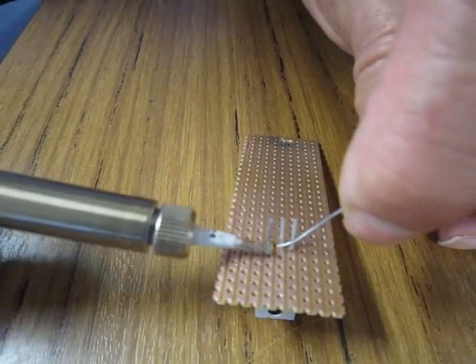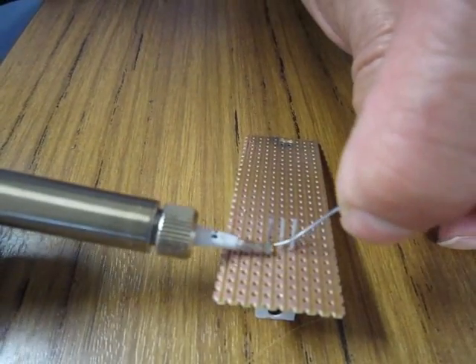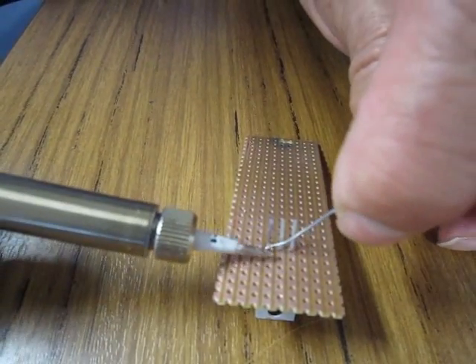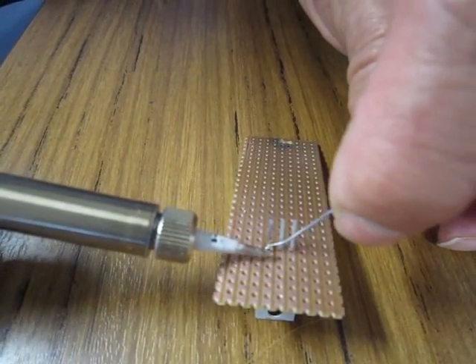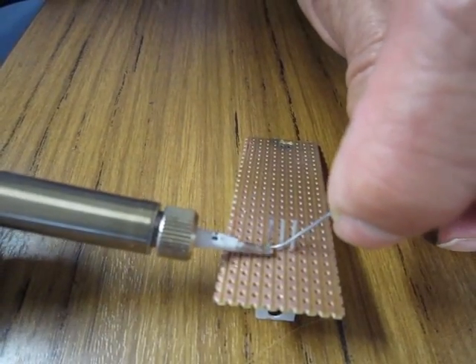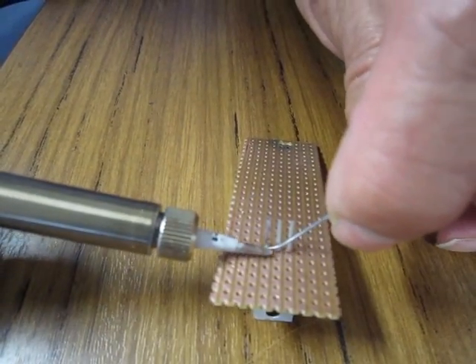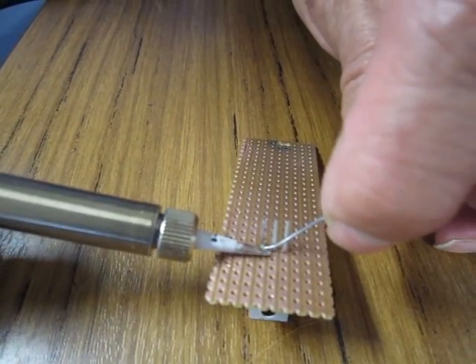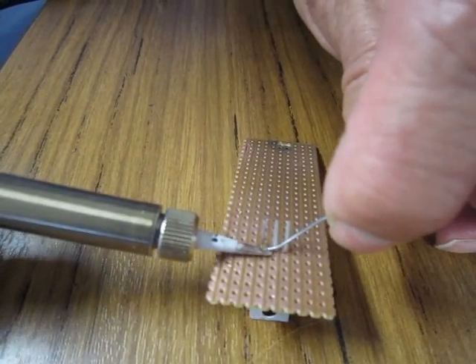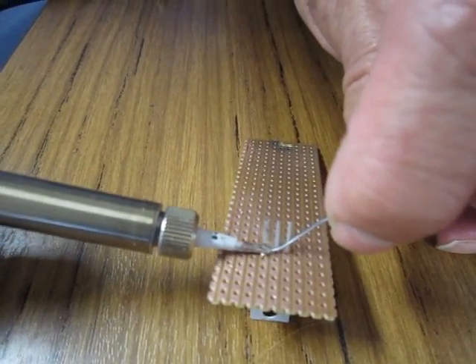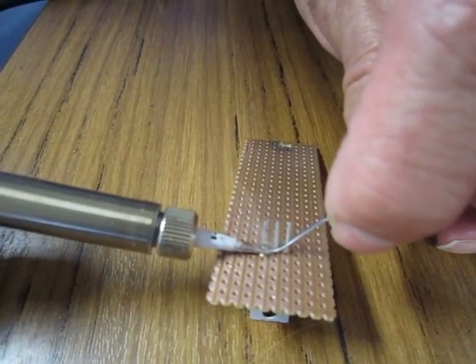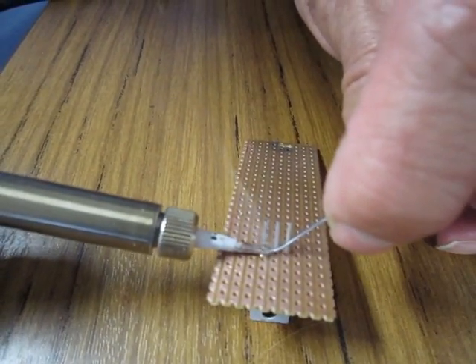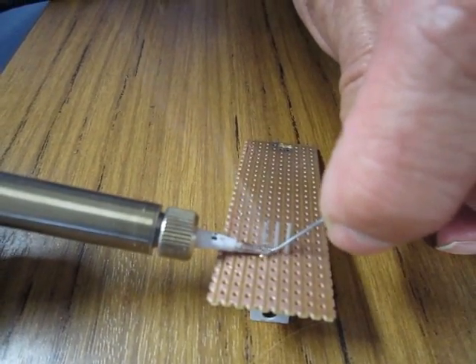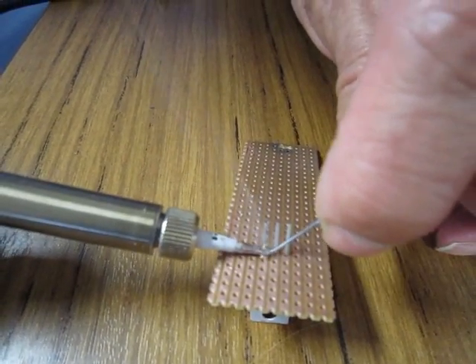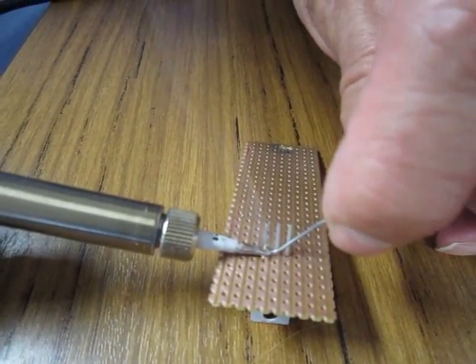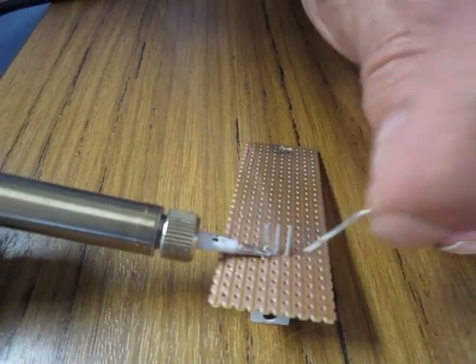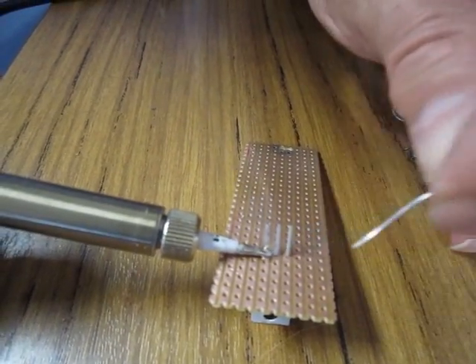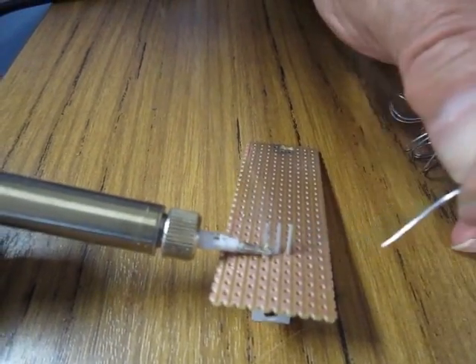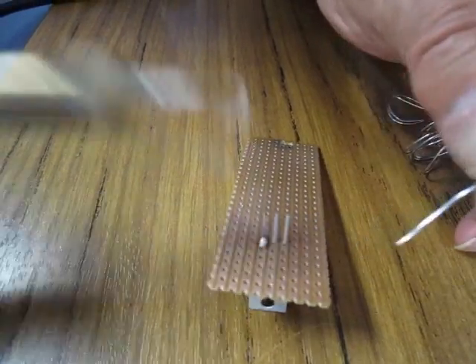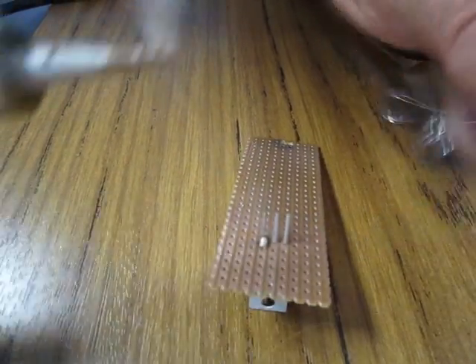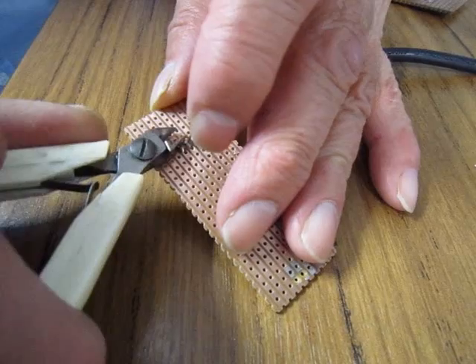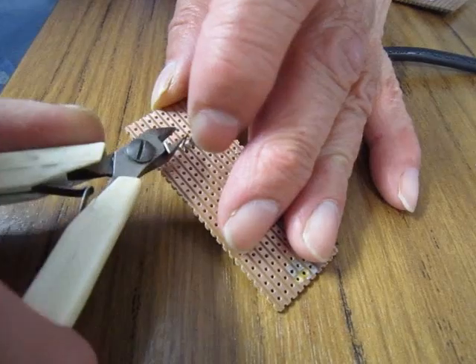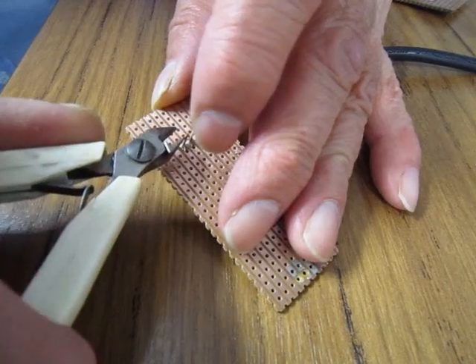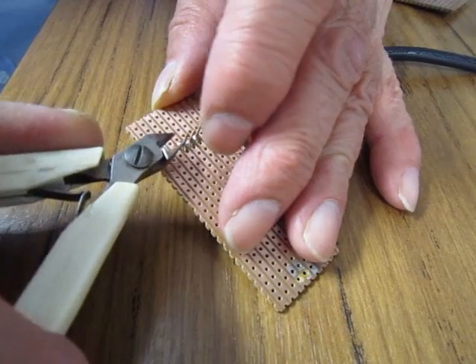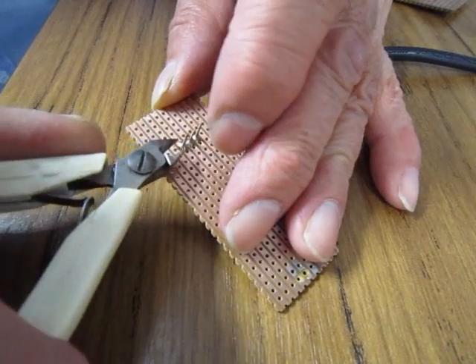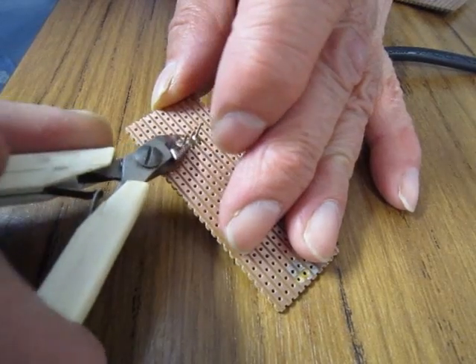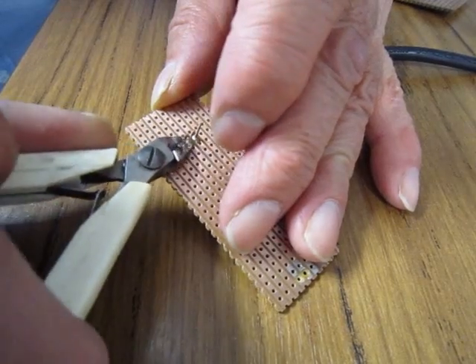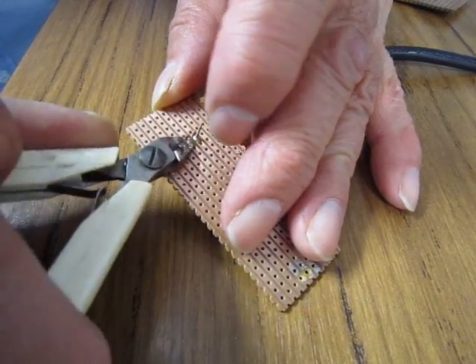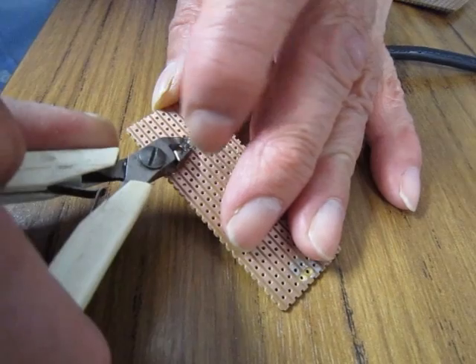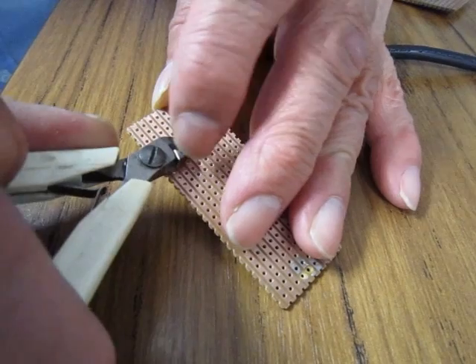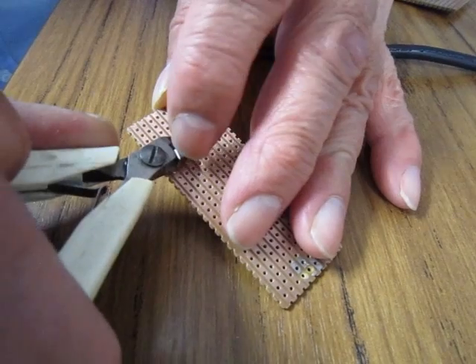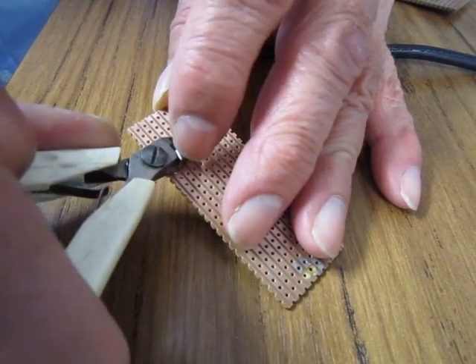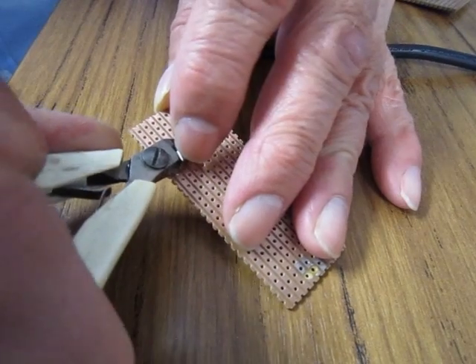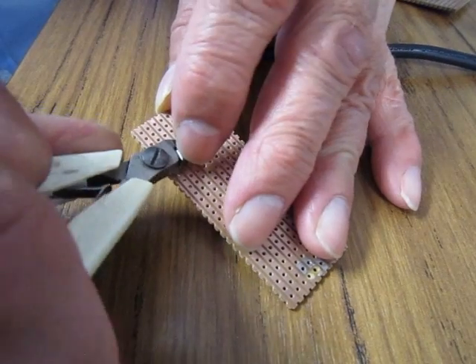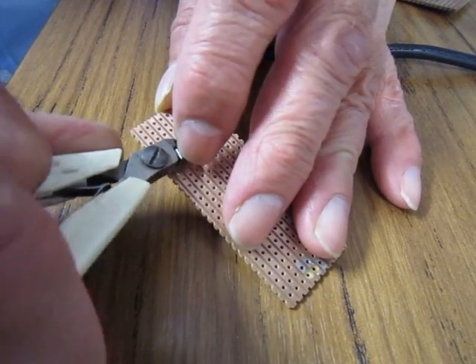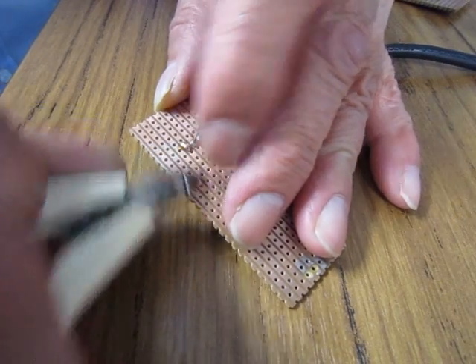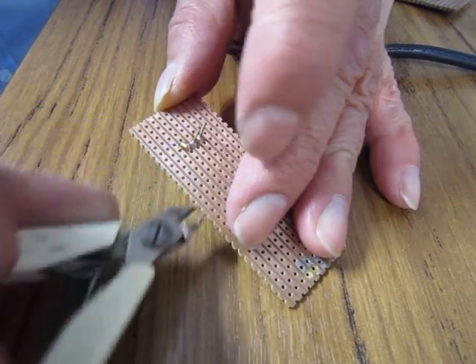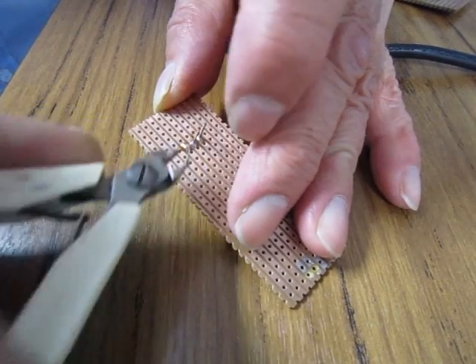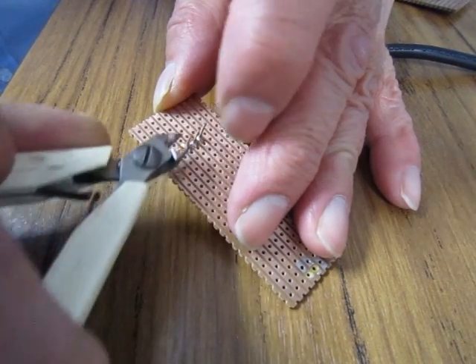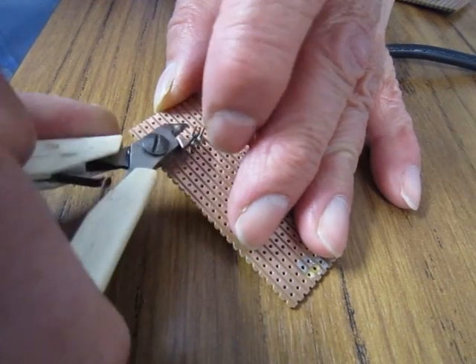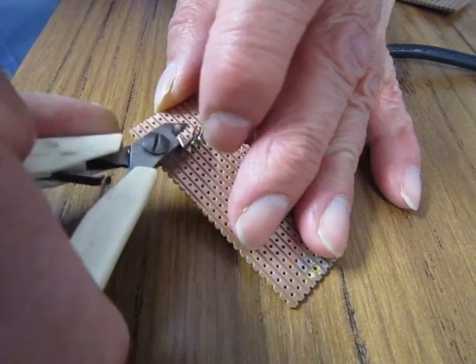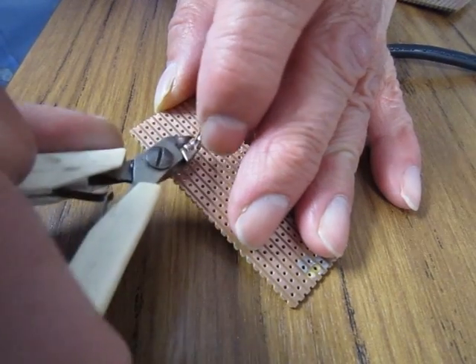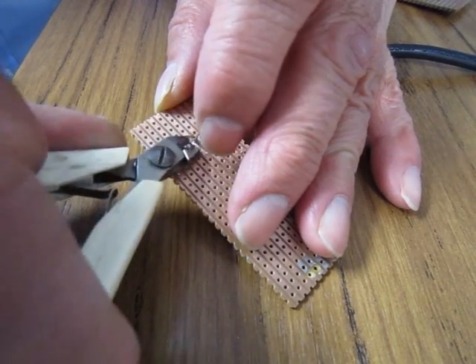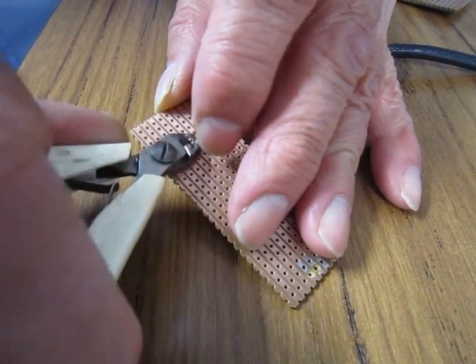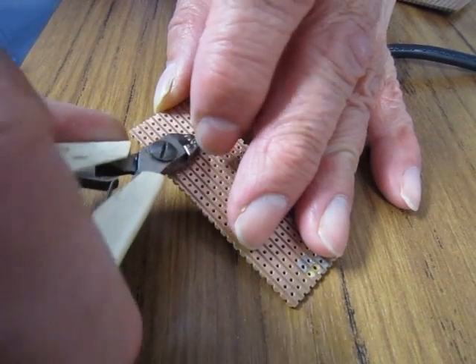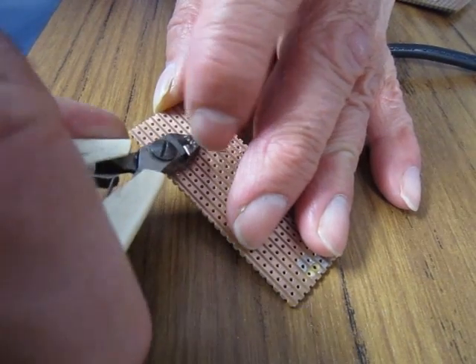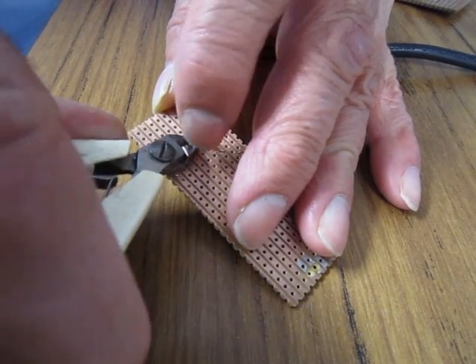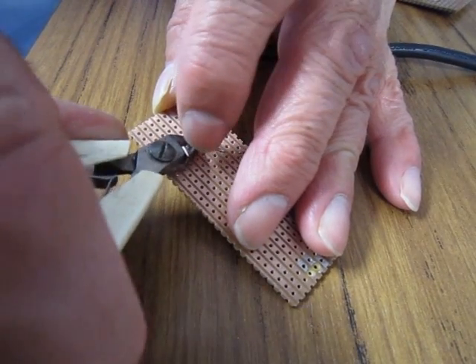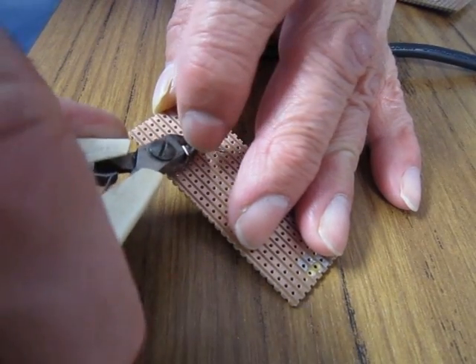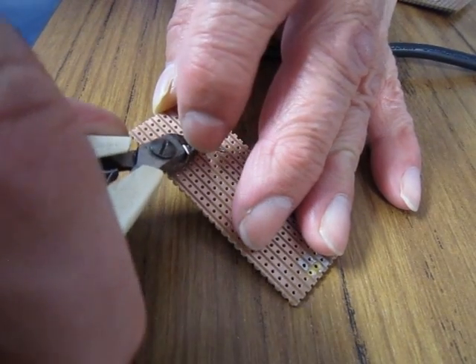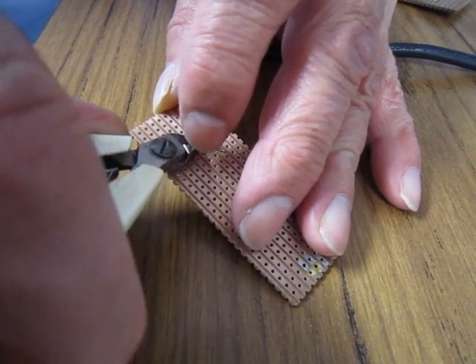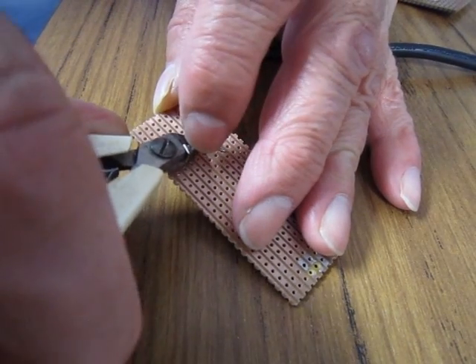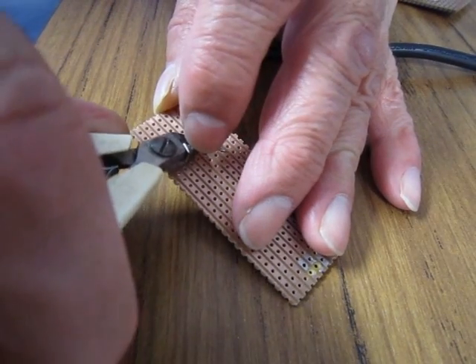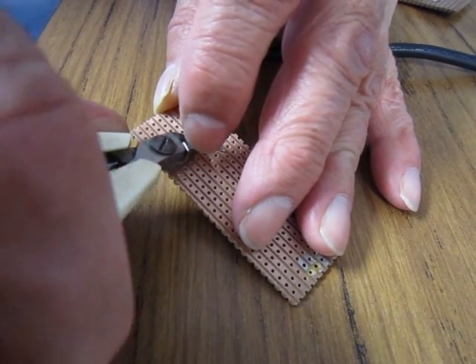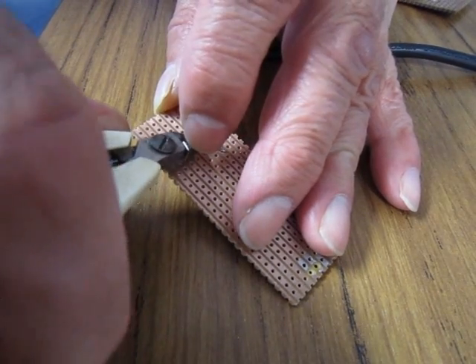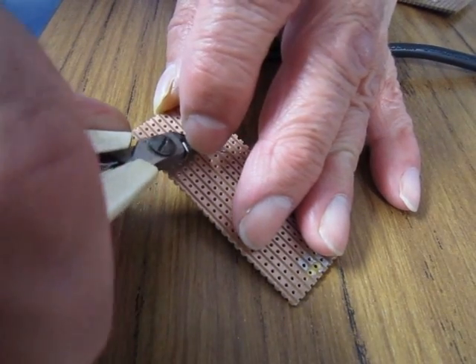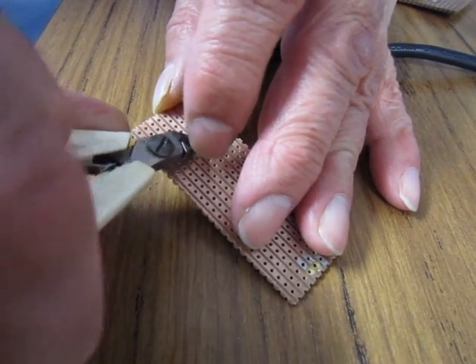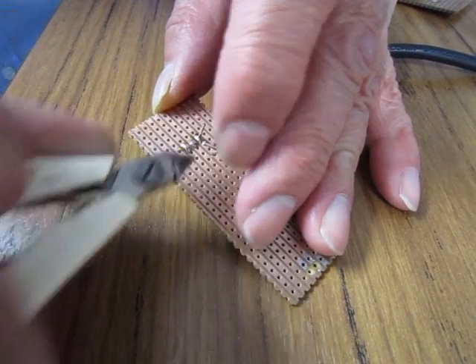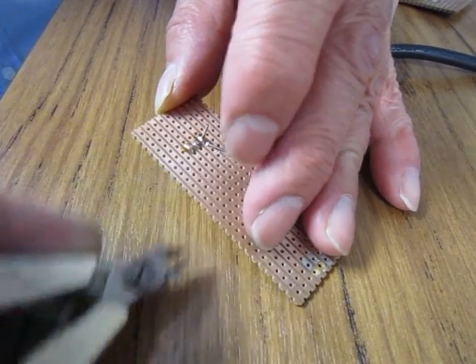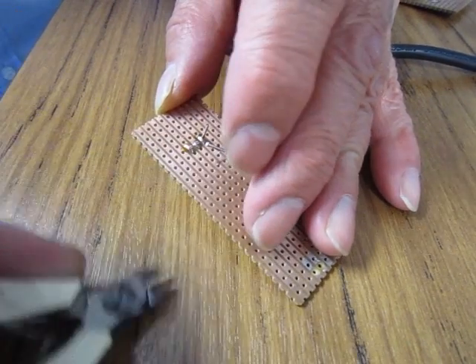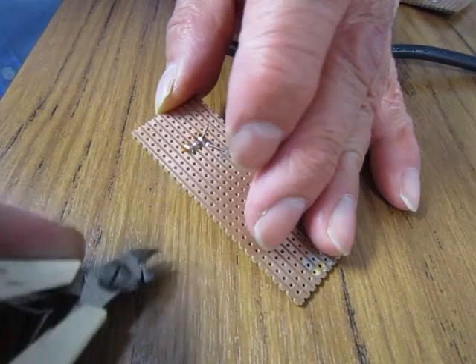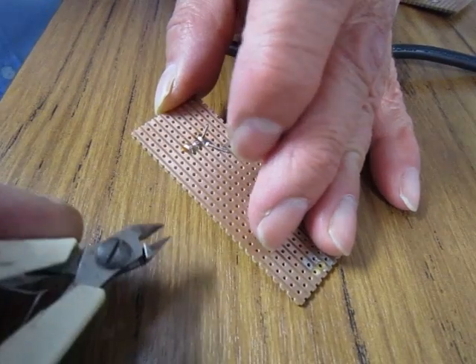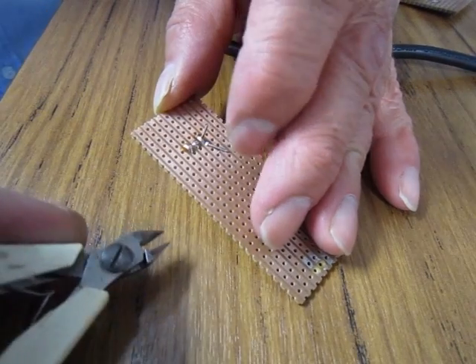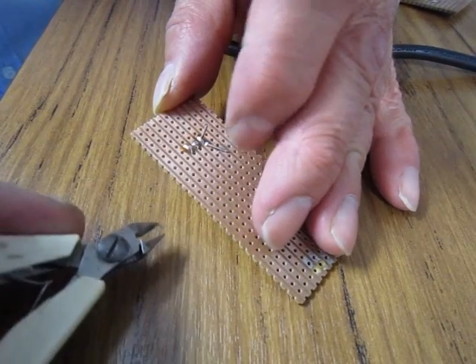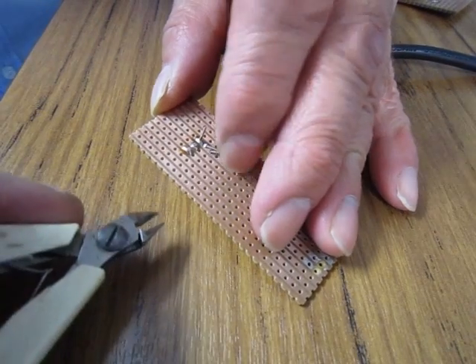Repeat this for the other two legs of the voltage regulator. When you have soldered all the legs, cut off the unwanted leads, as shown.